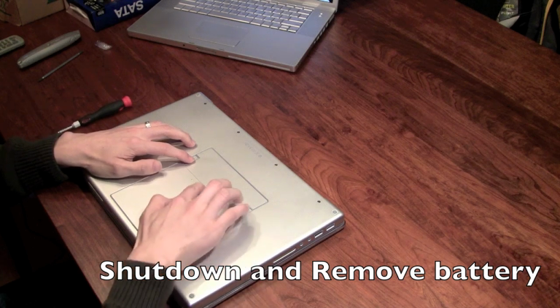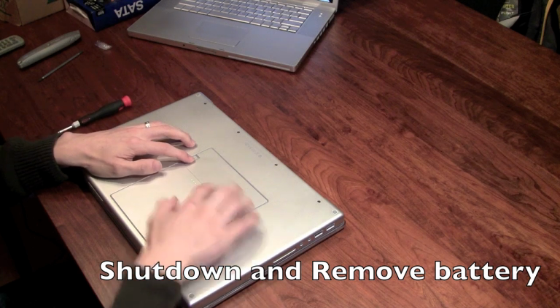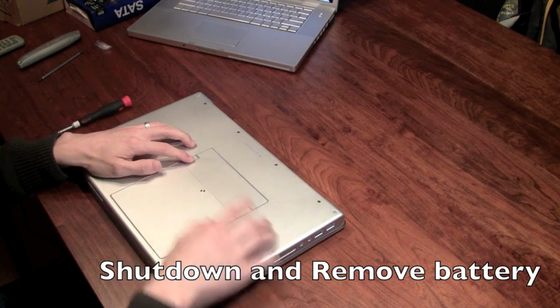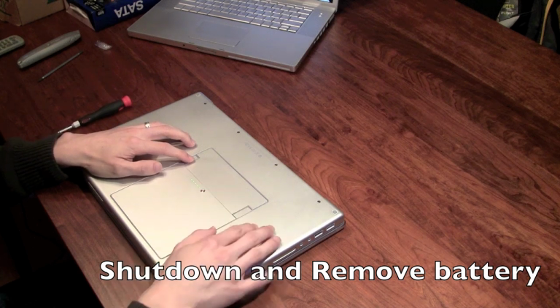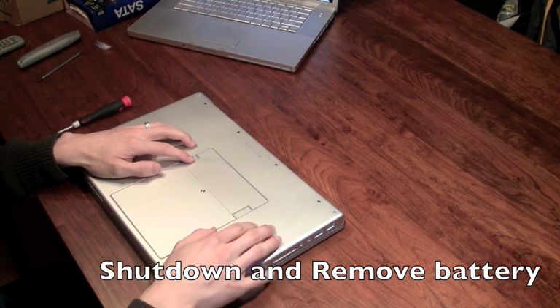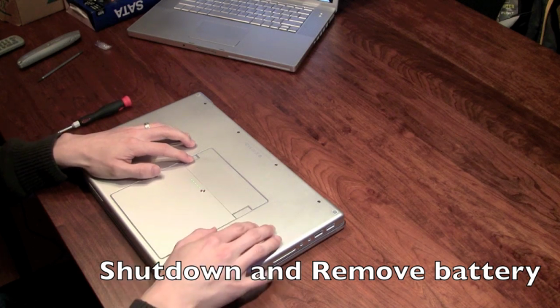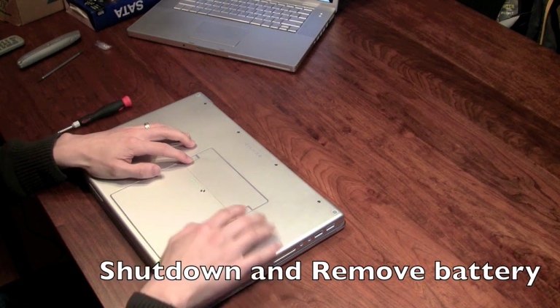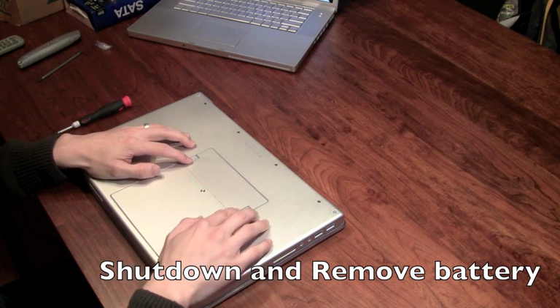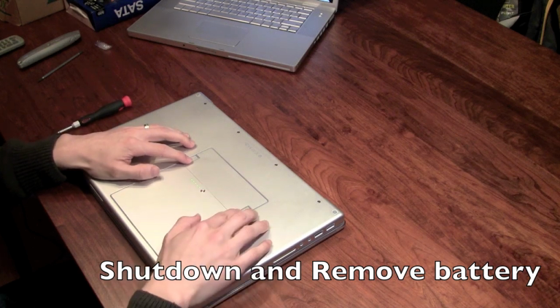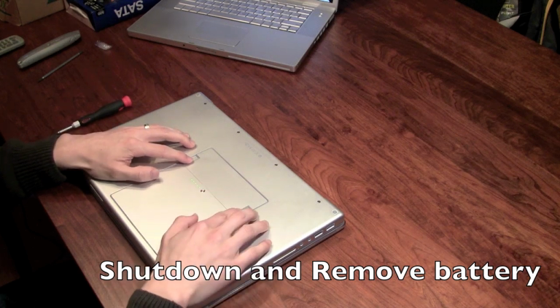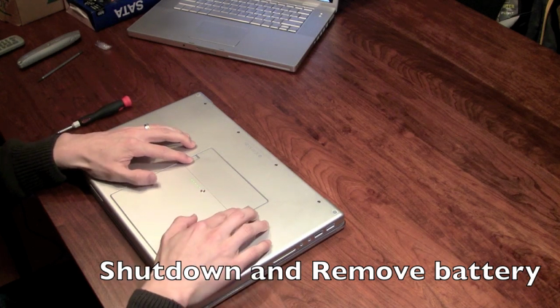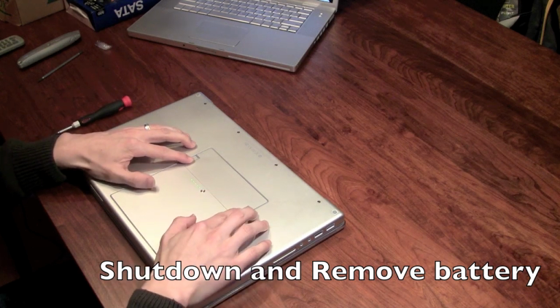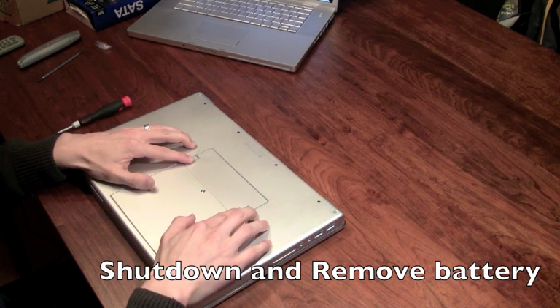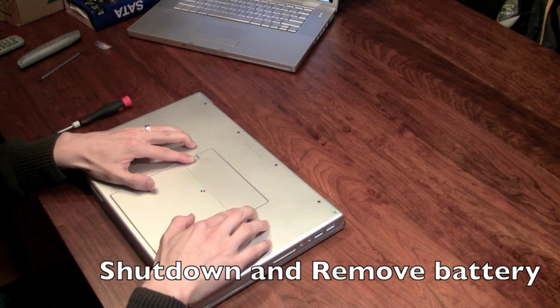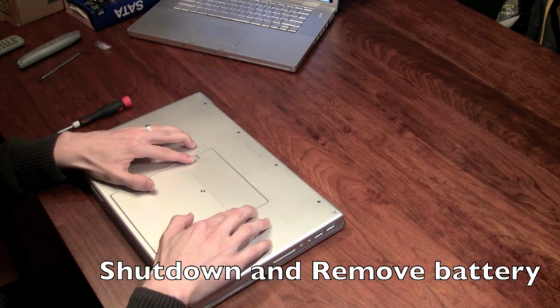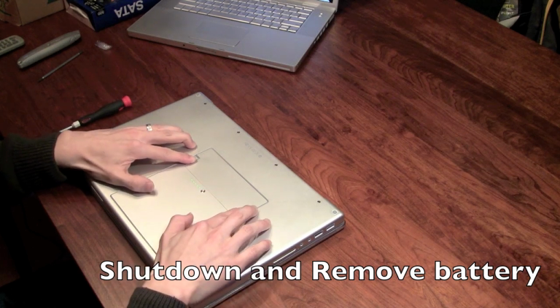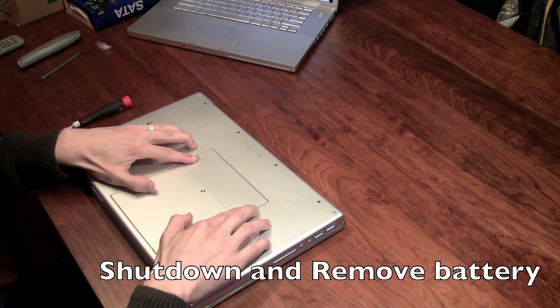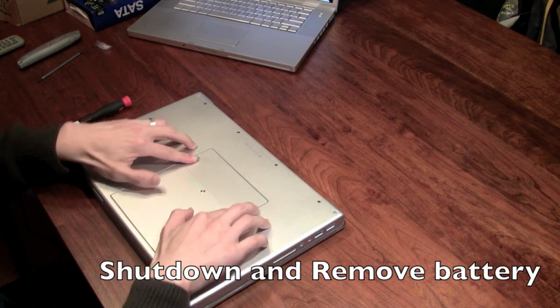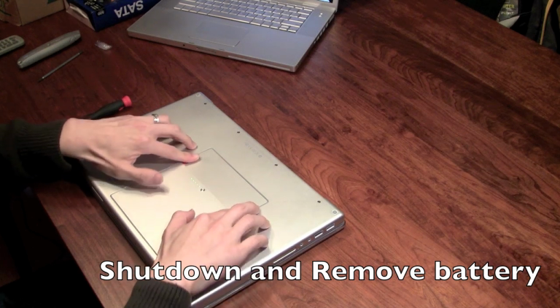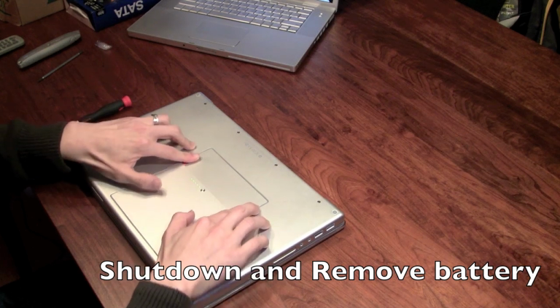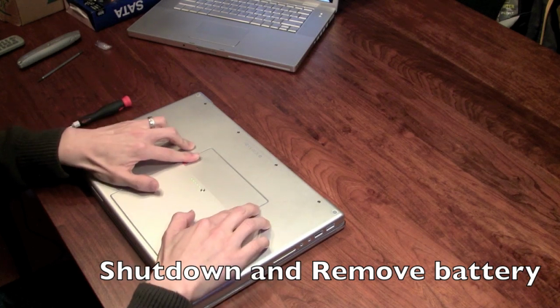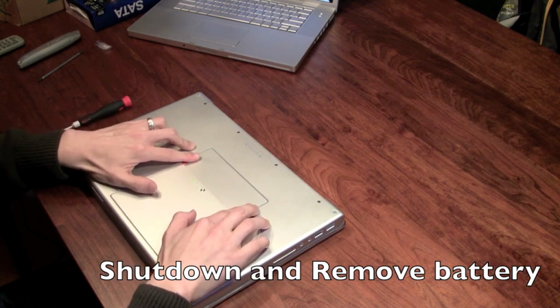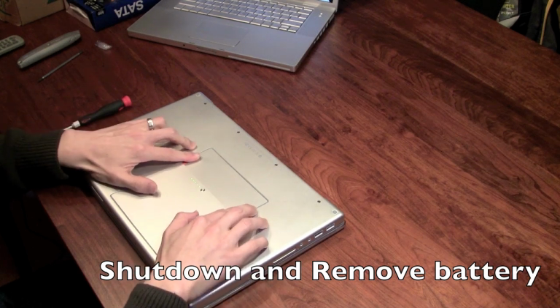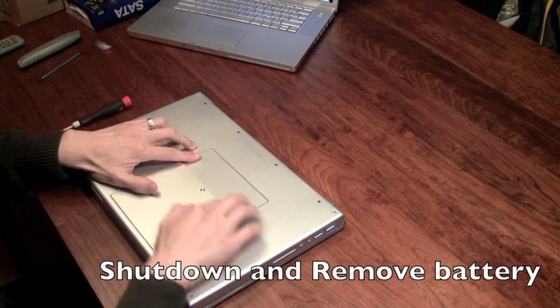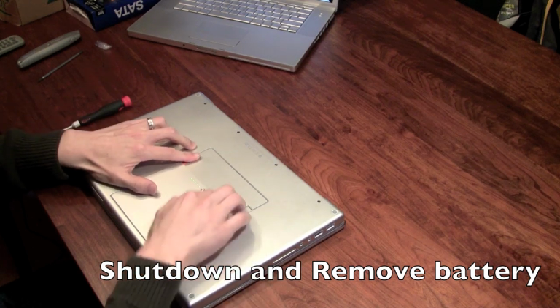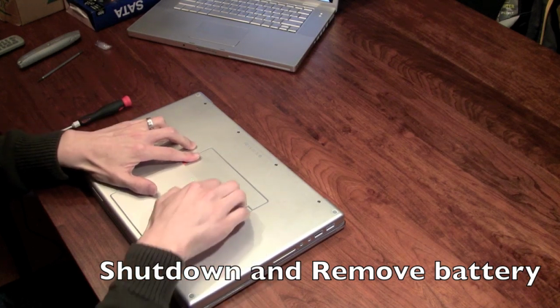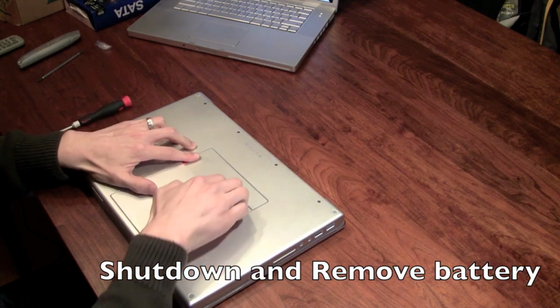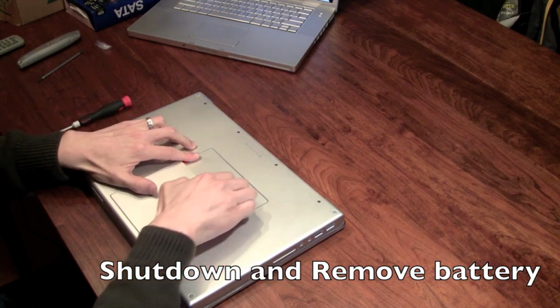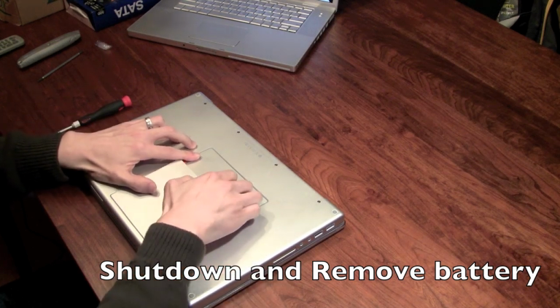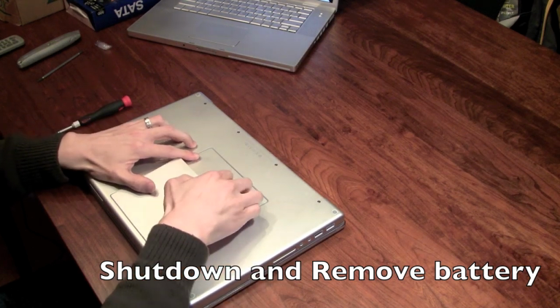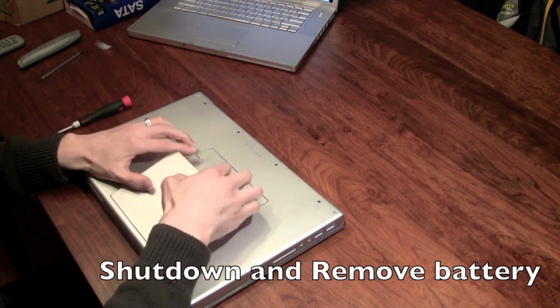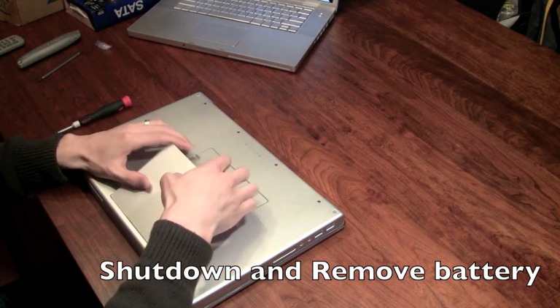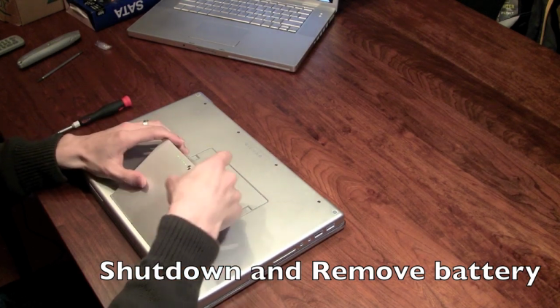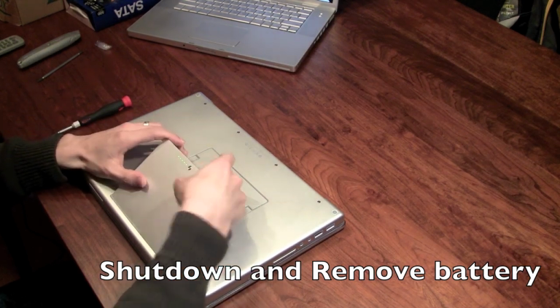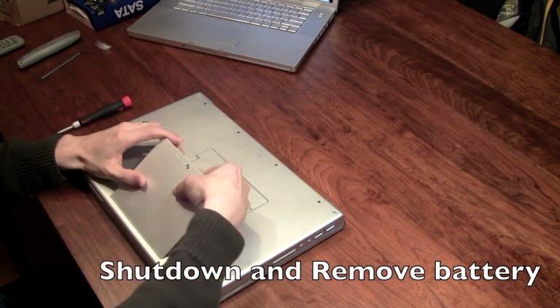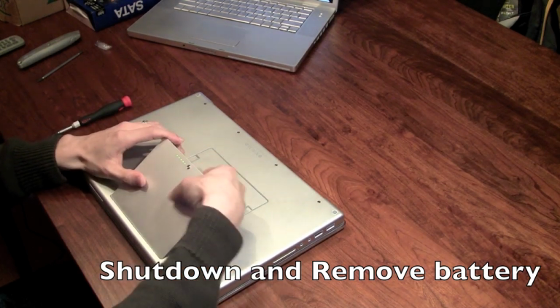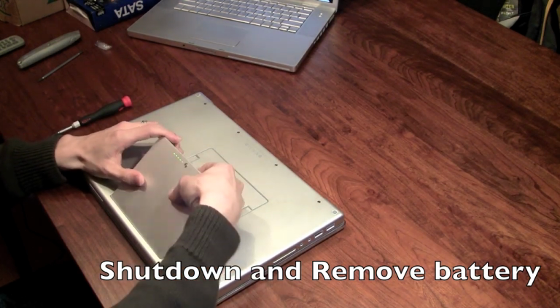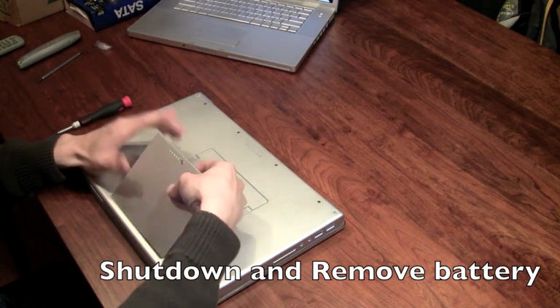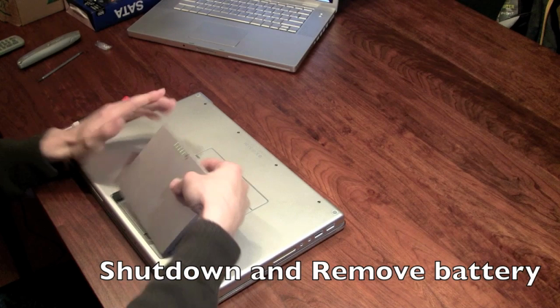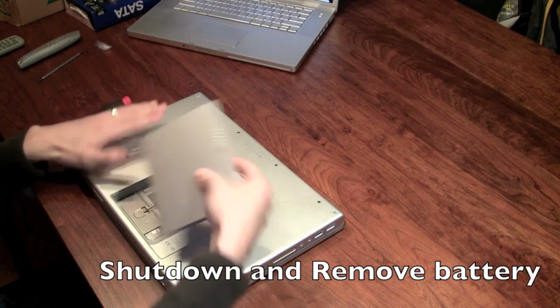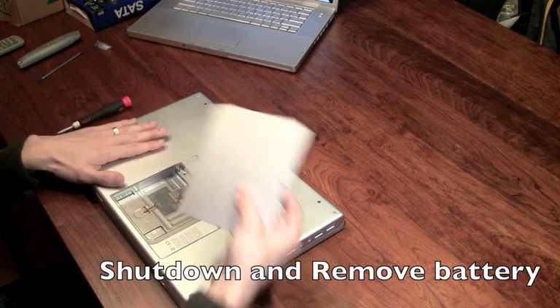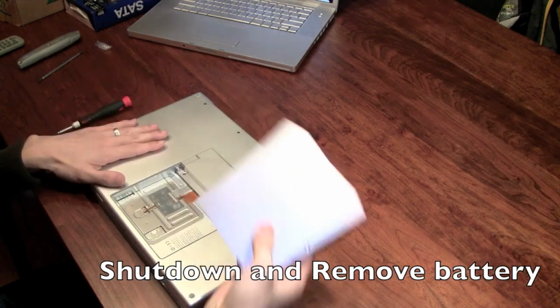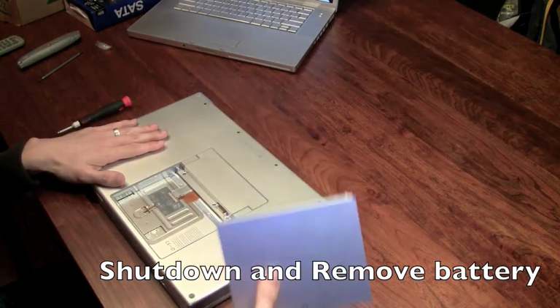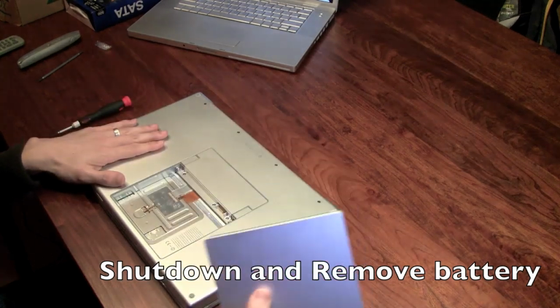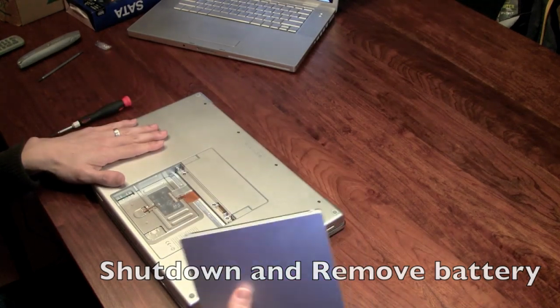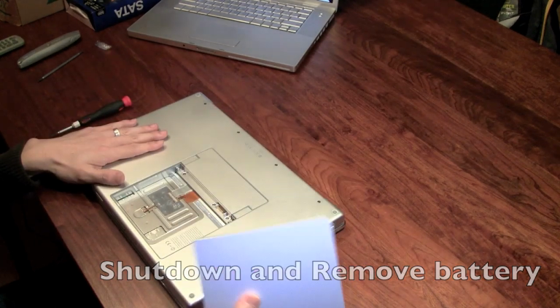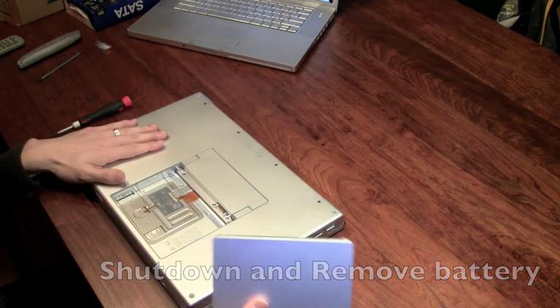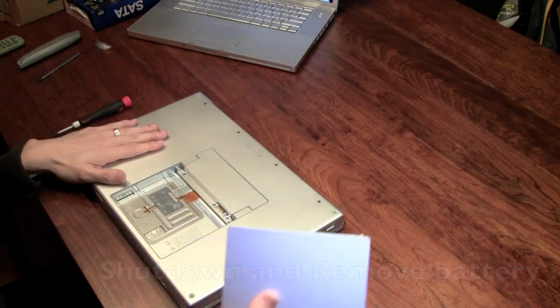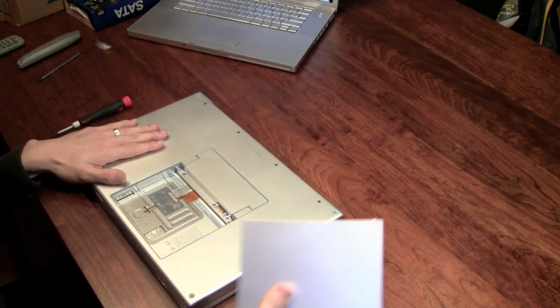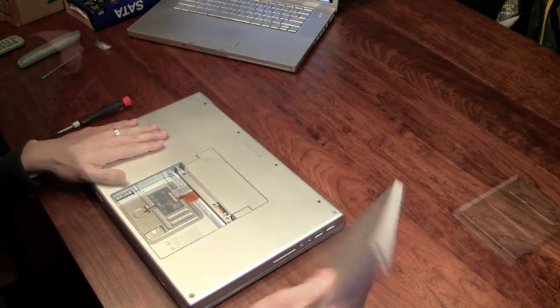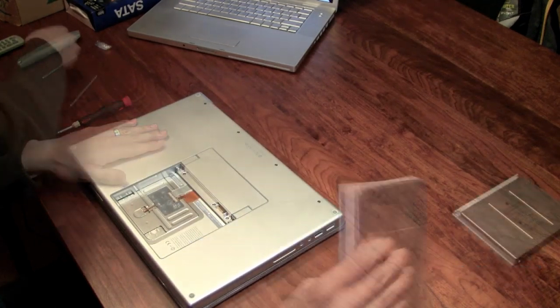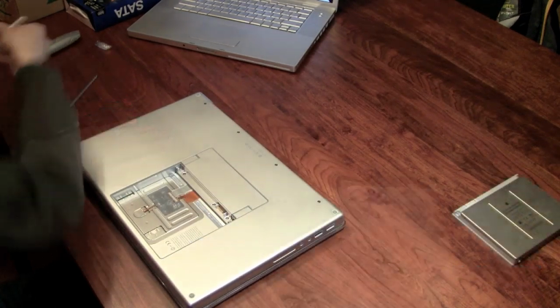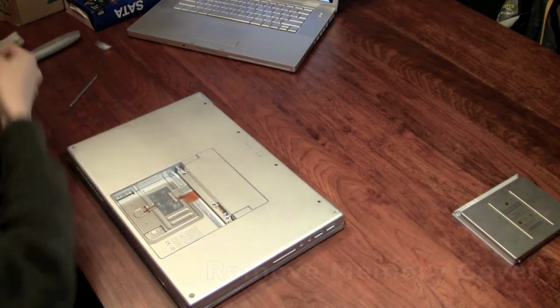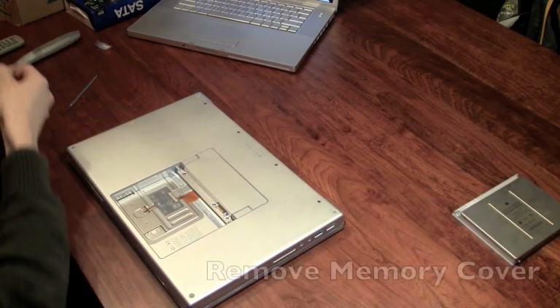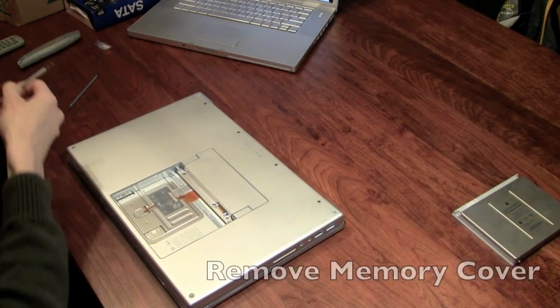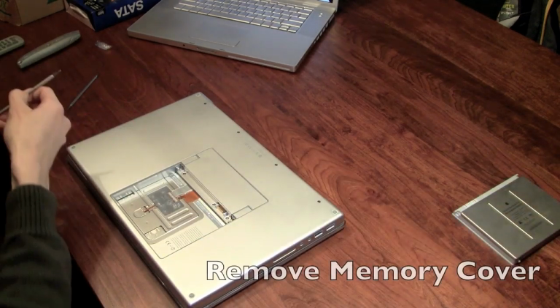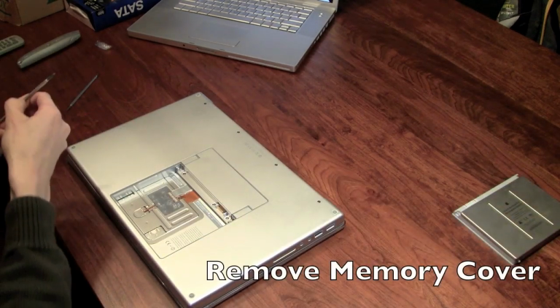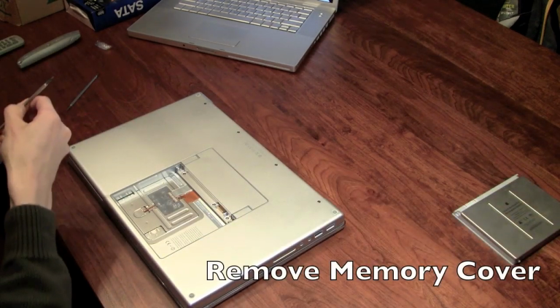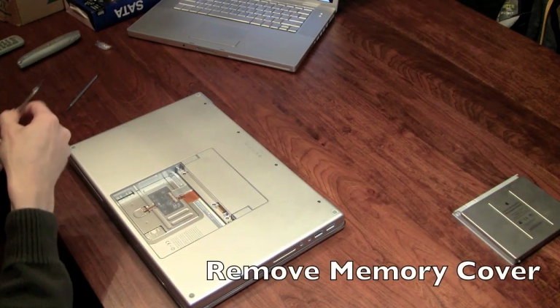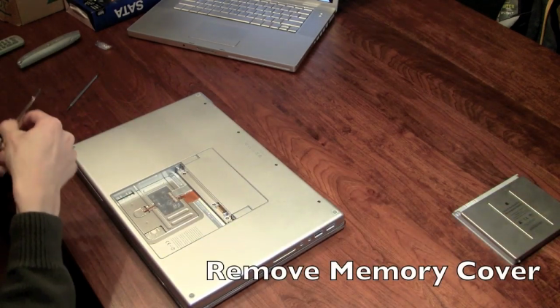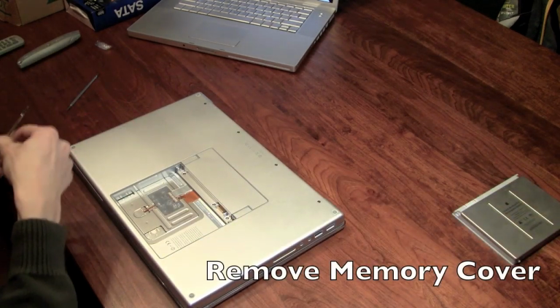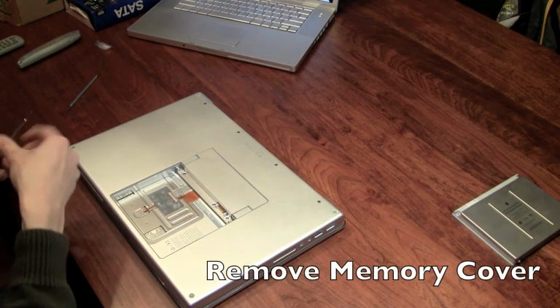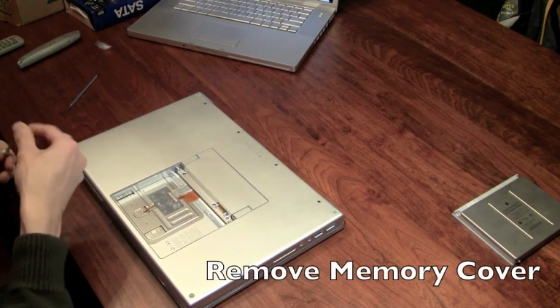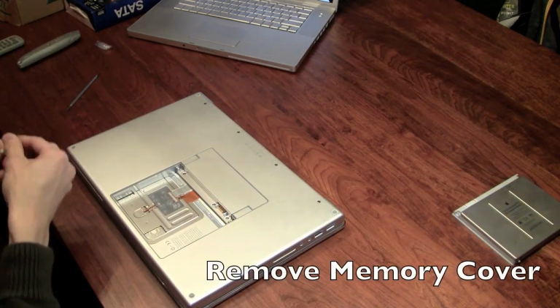Let's remove the battery first. You can see the battery is fully charged — you do not want that connected to your computer of course. The computer is already shut down.